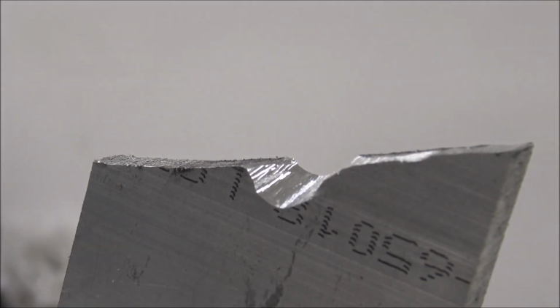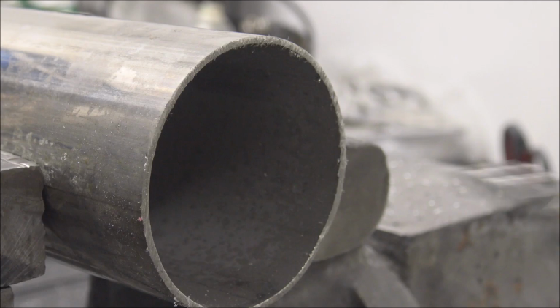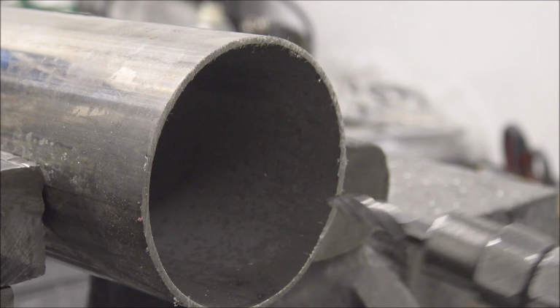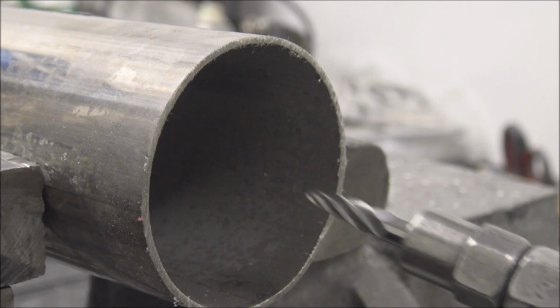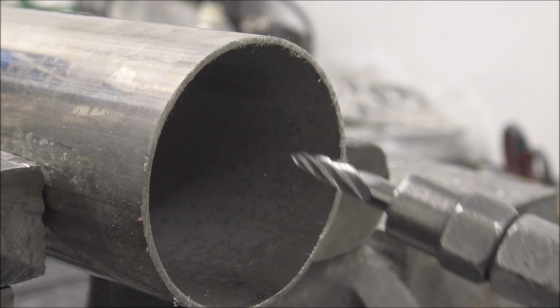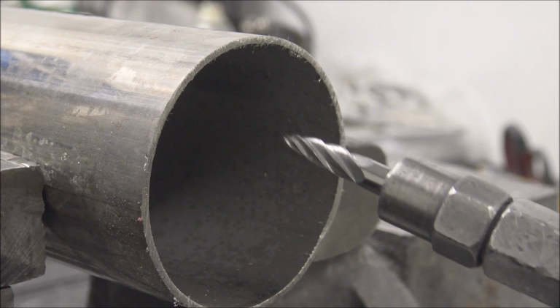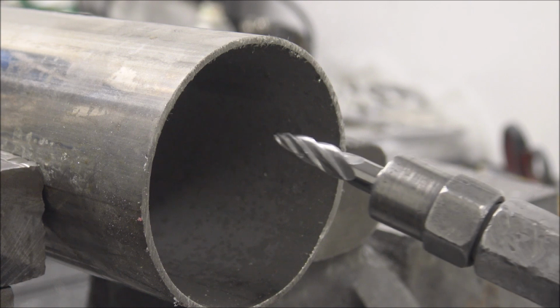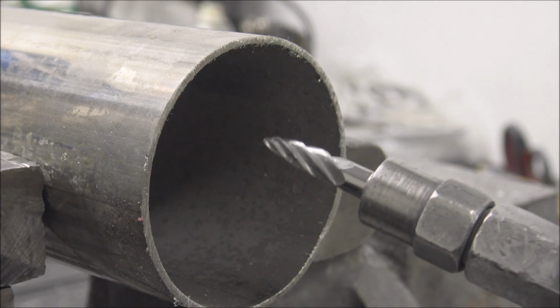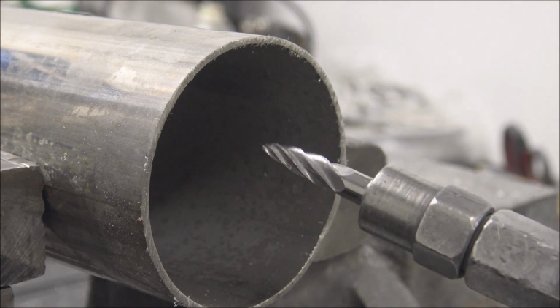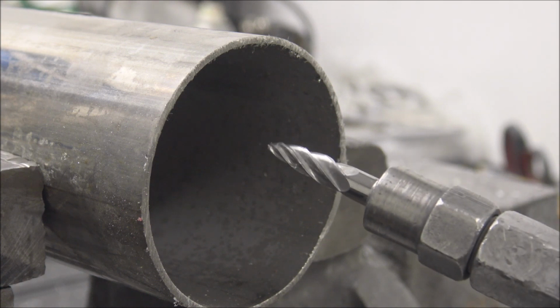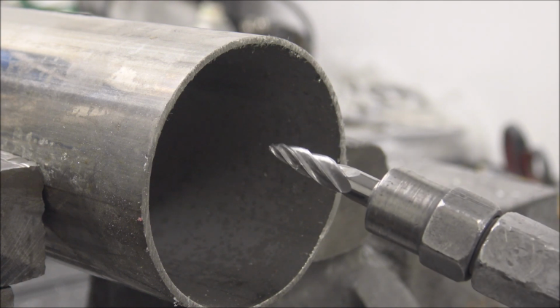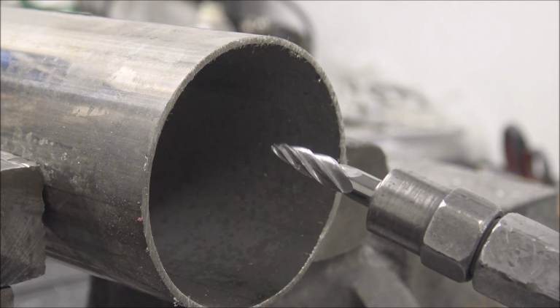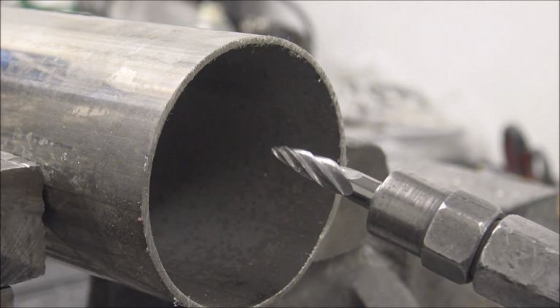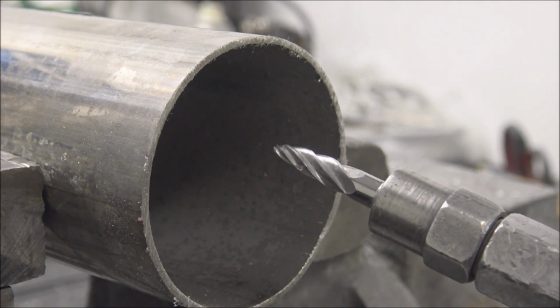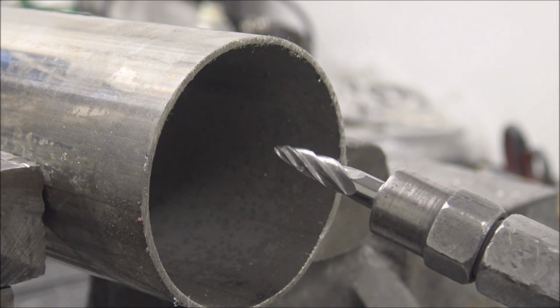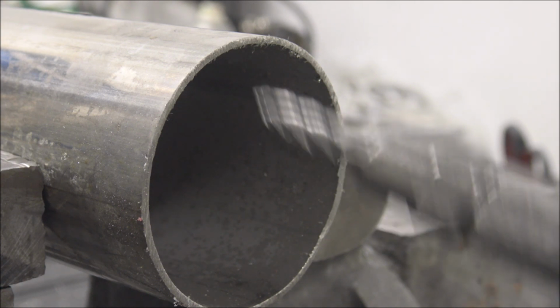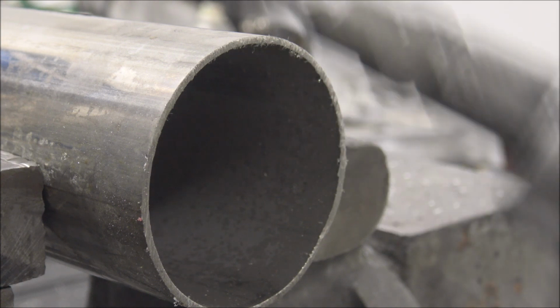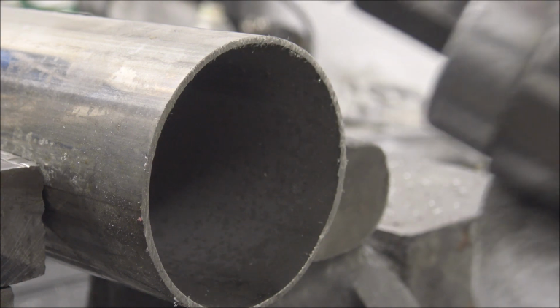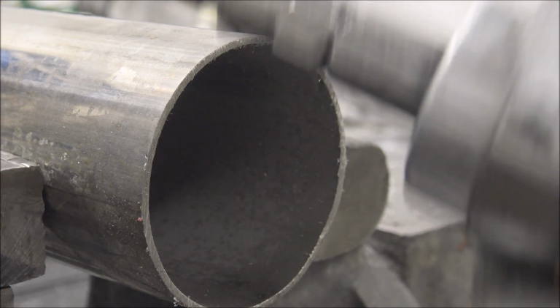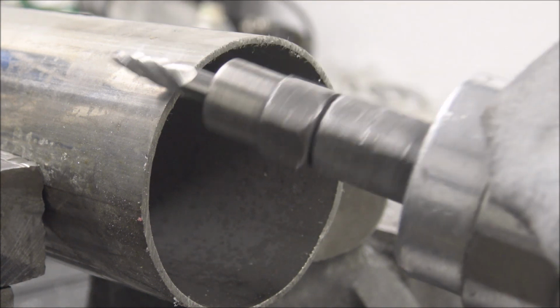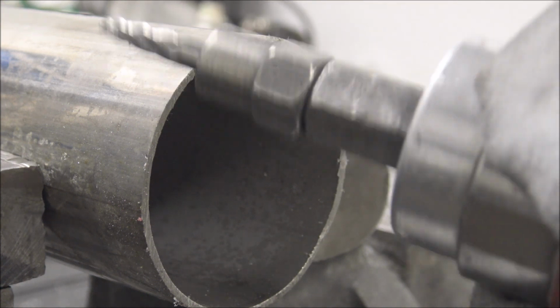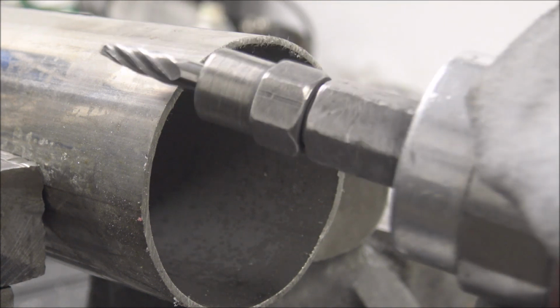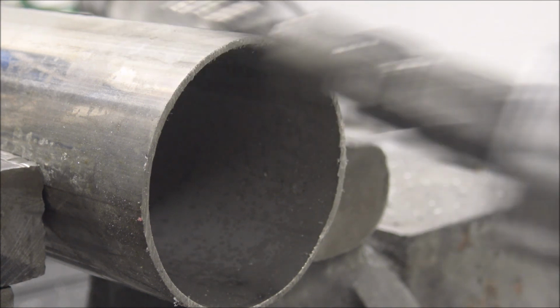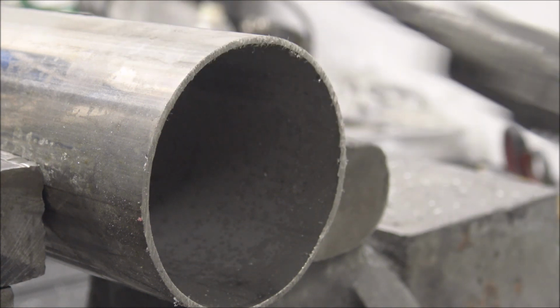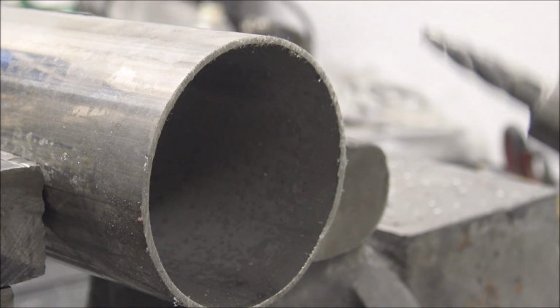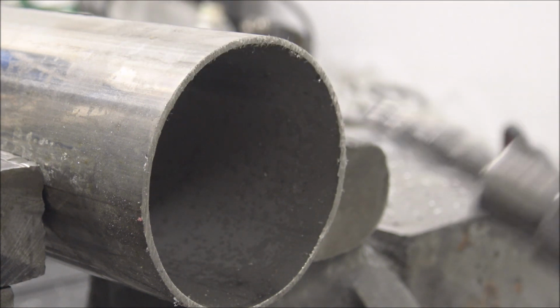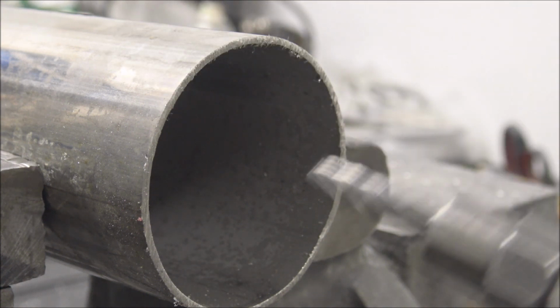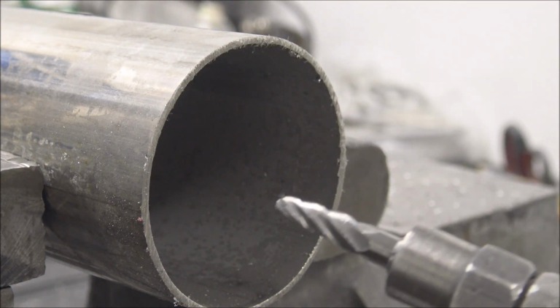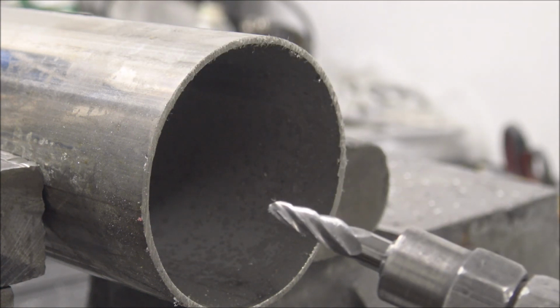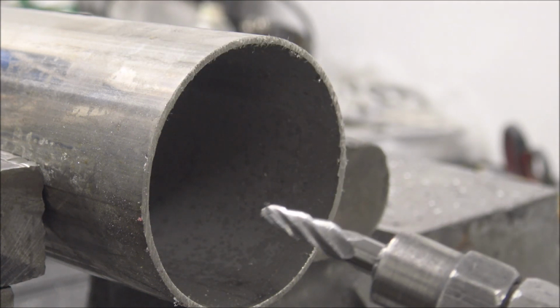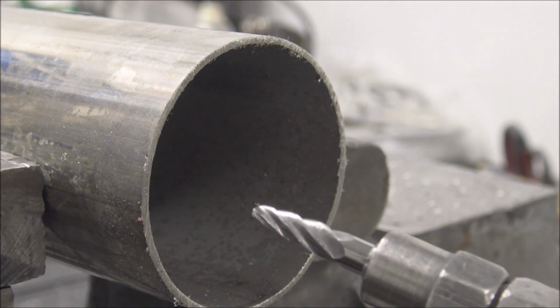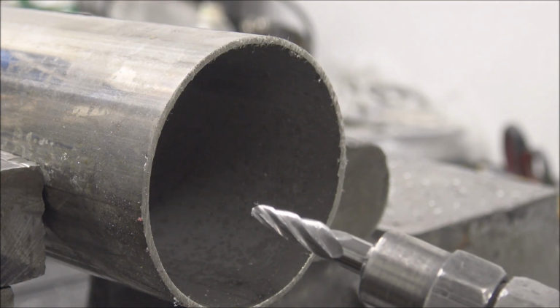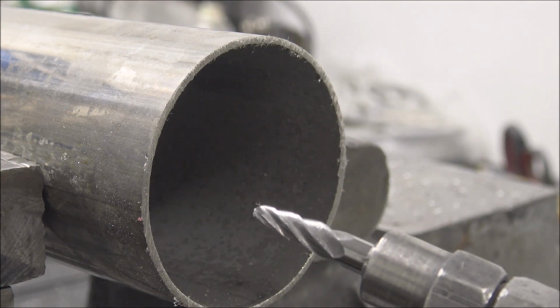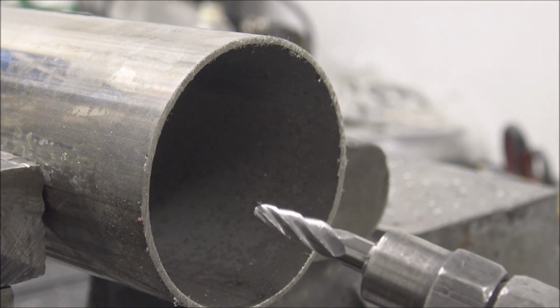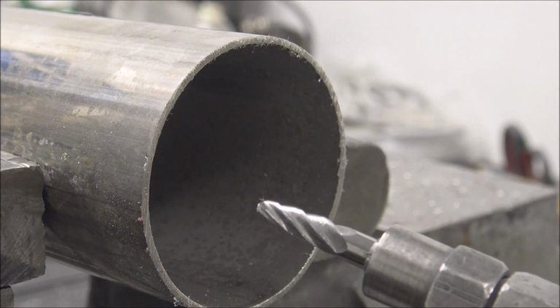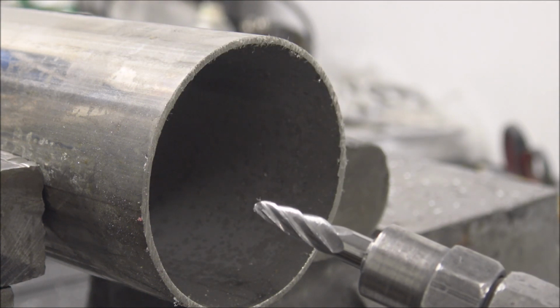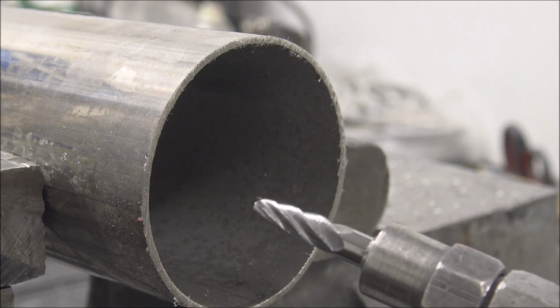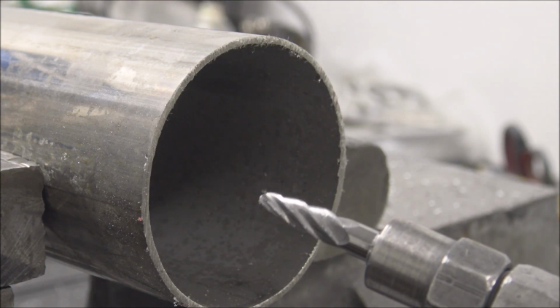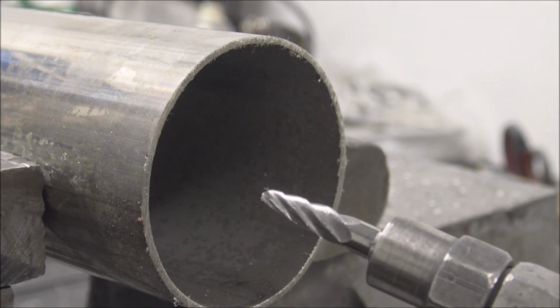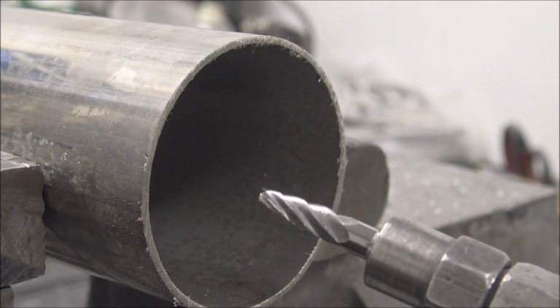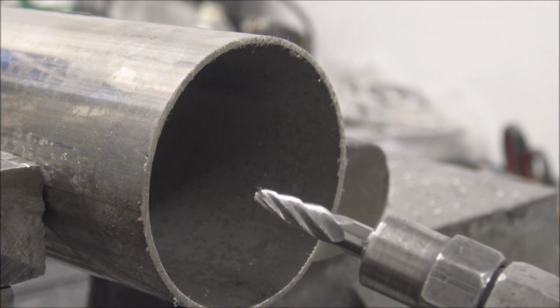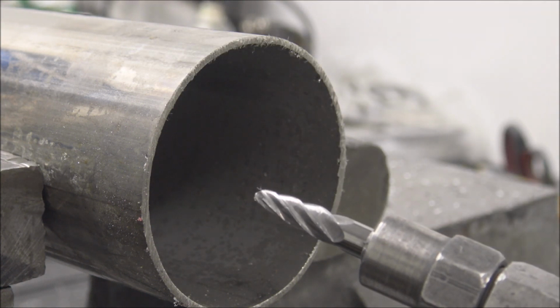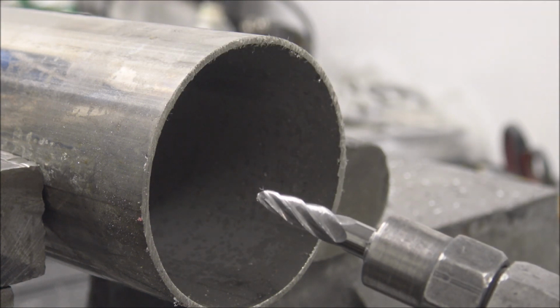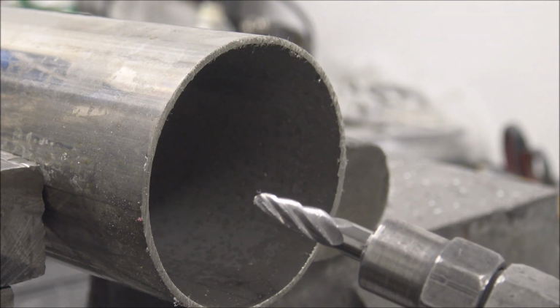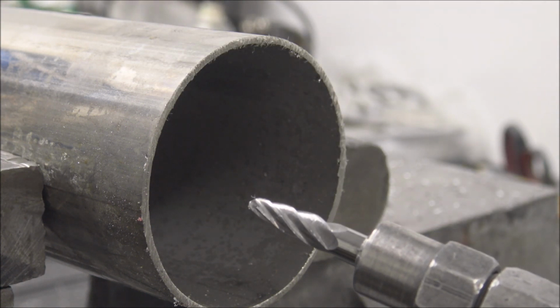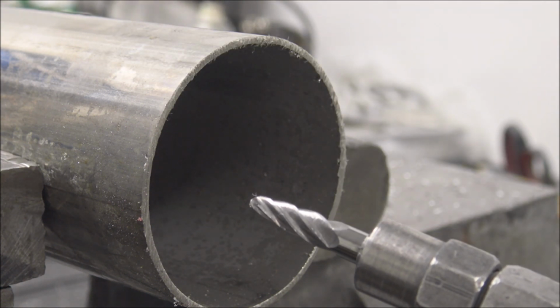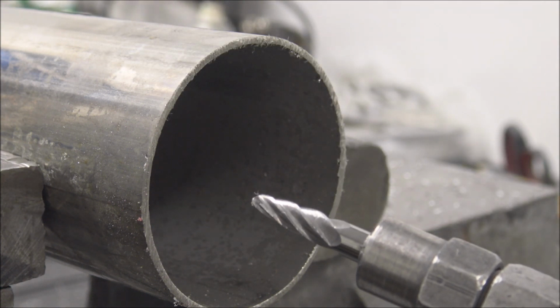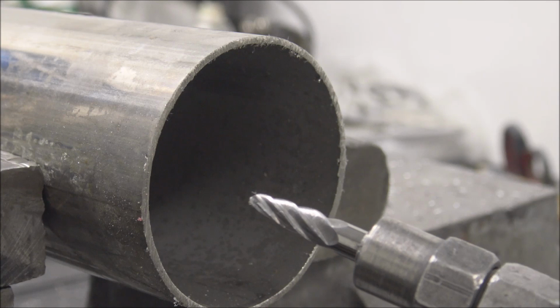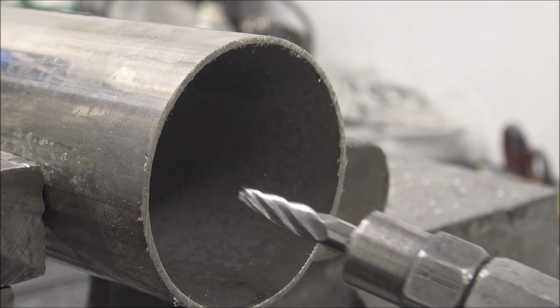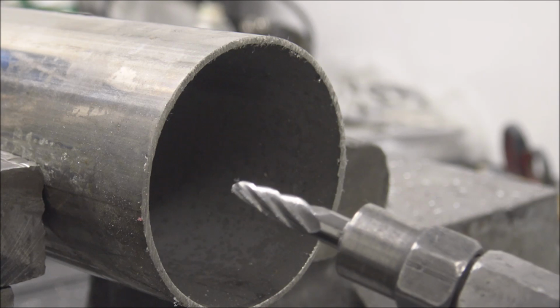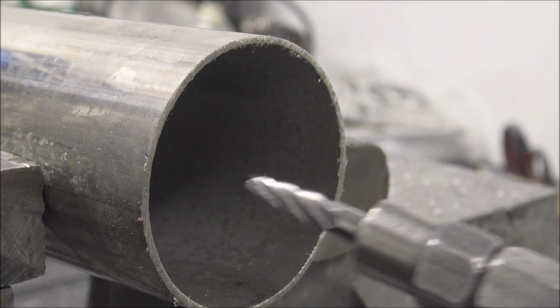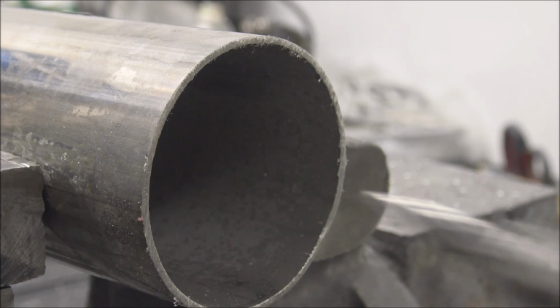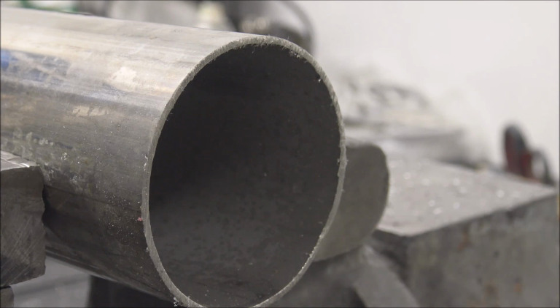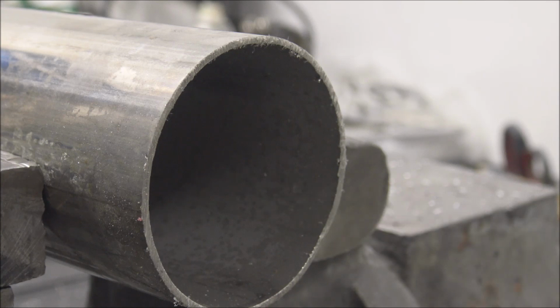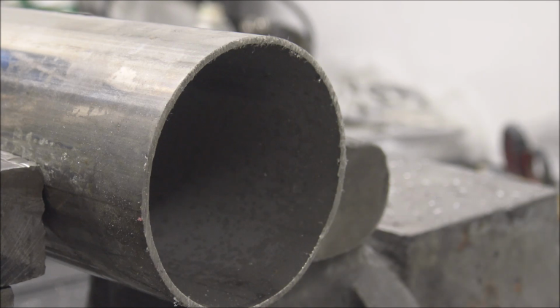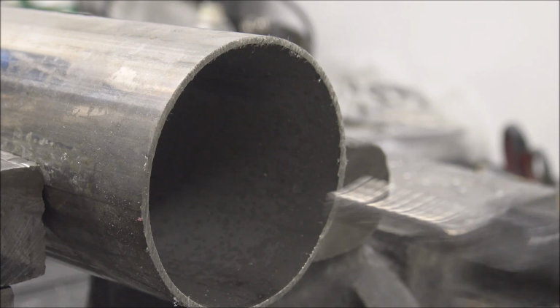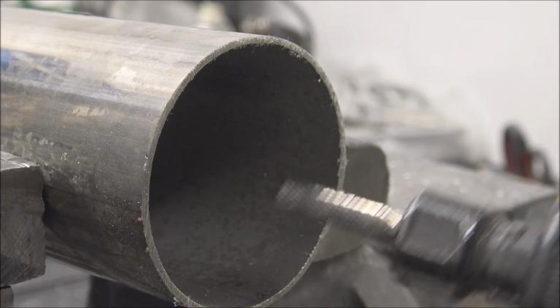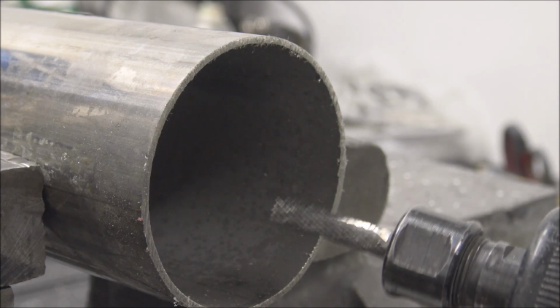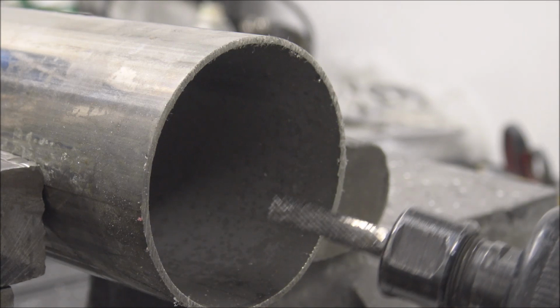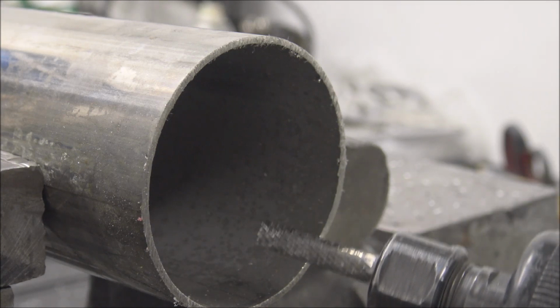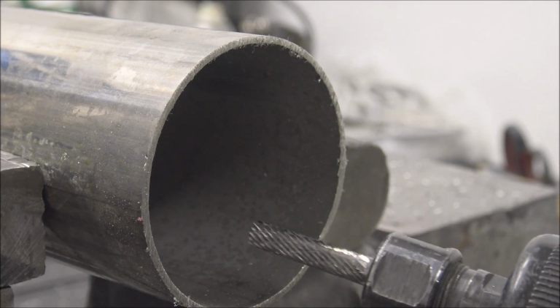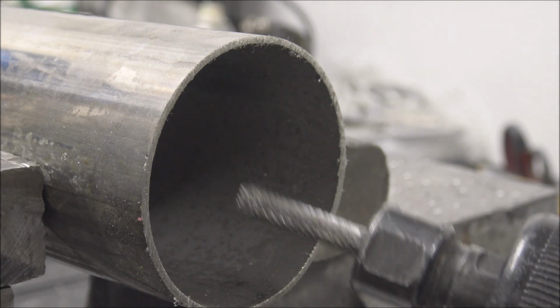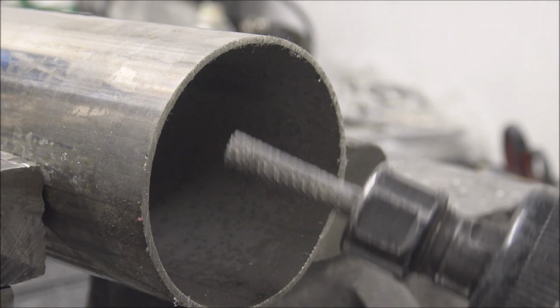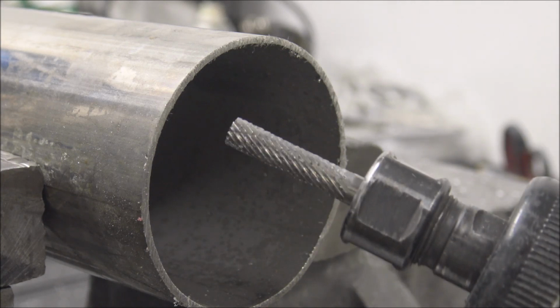Don't use this type of bit on stainless though. You'll end up chipping it and wearing it out so it won't work good on aluminum anymore. Use this type of bit instead.